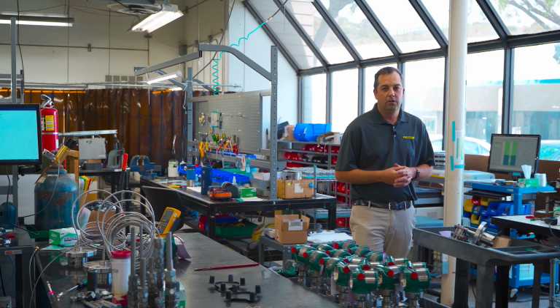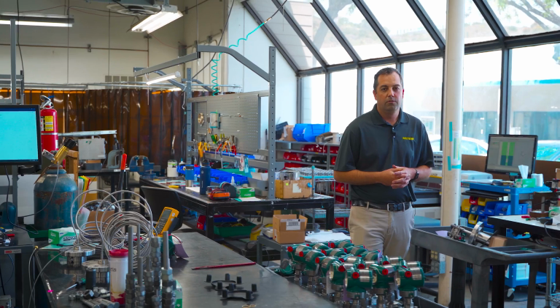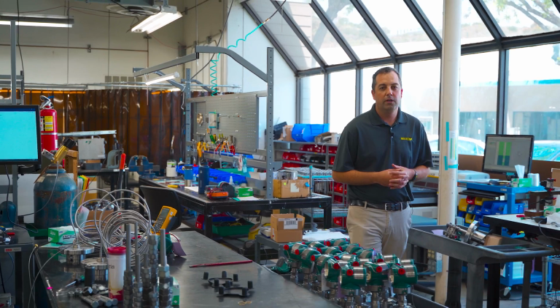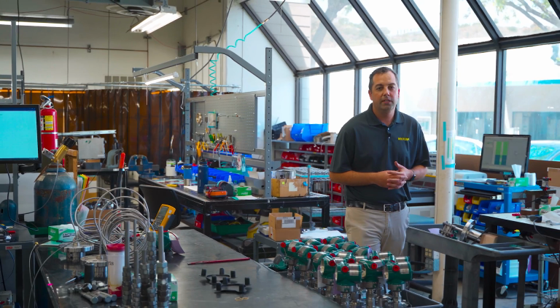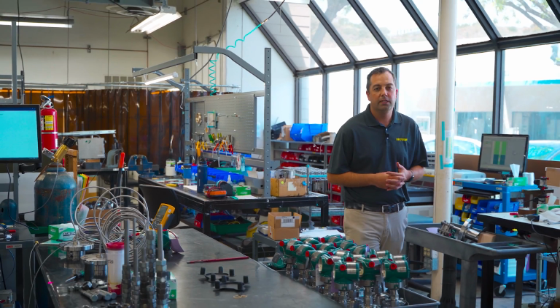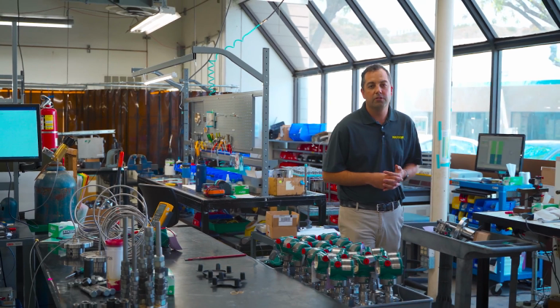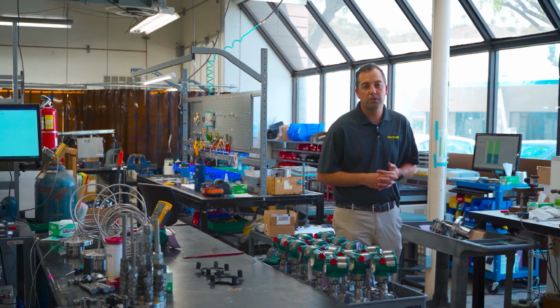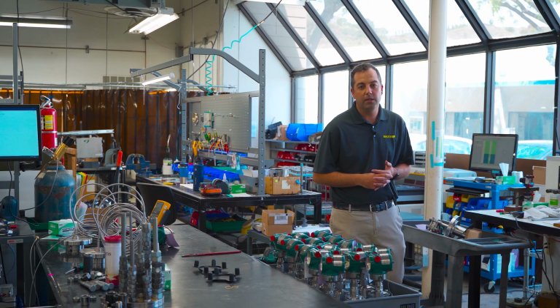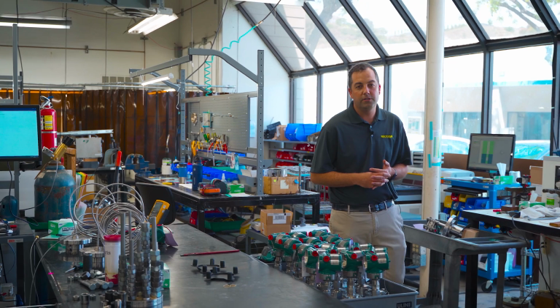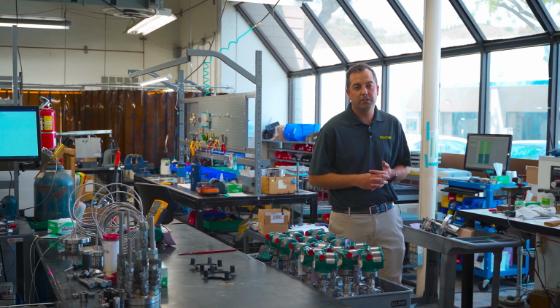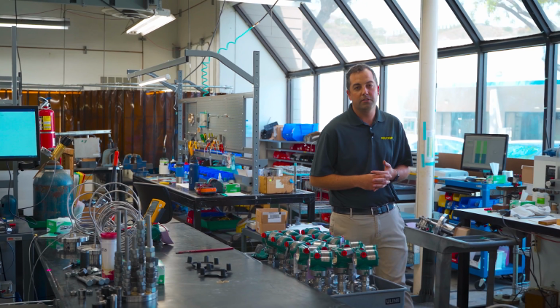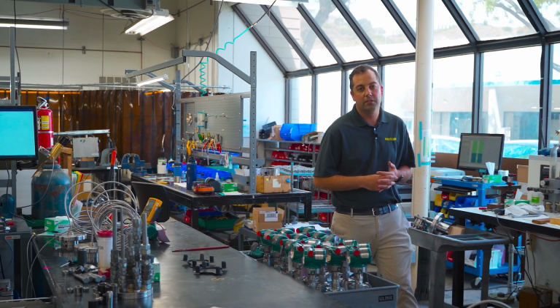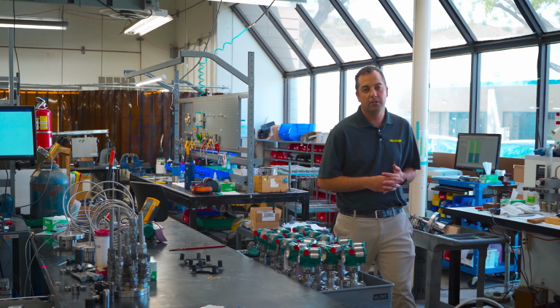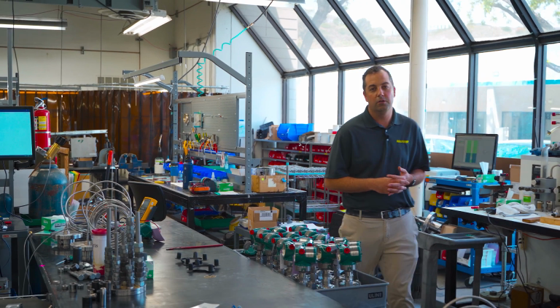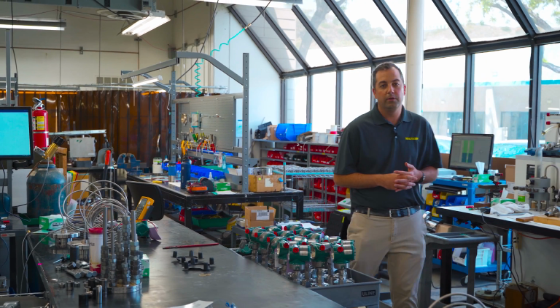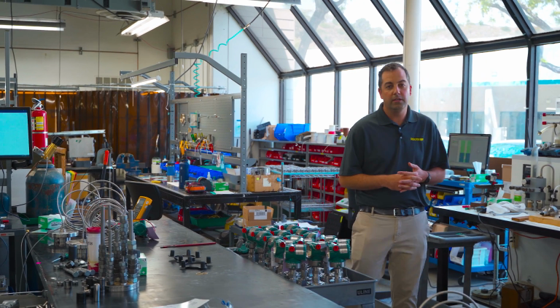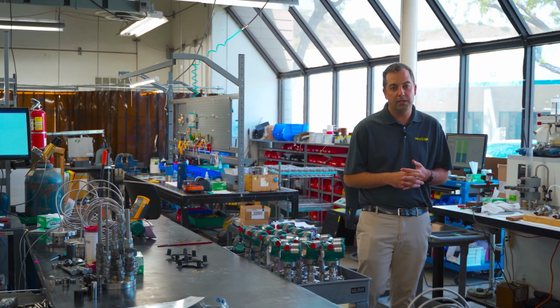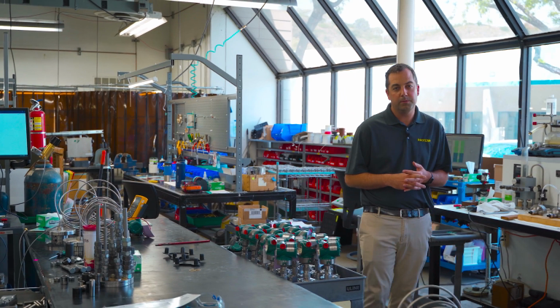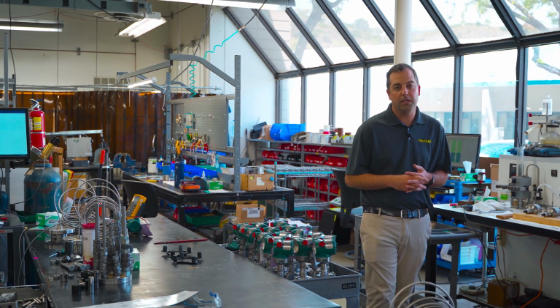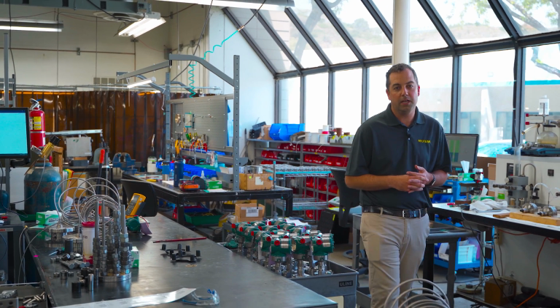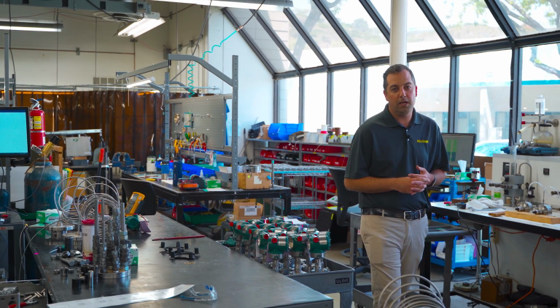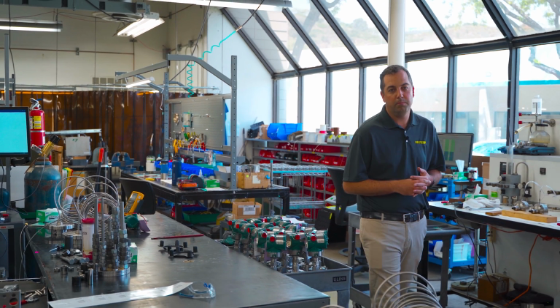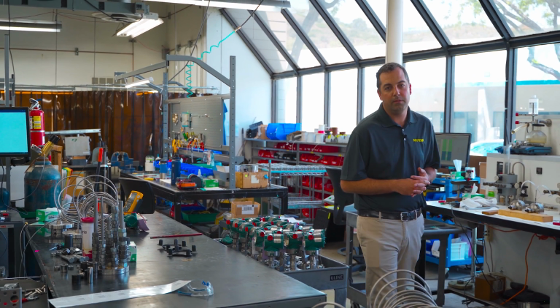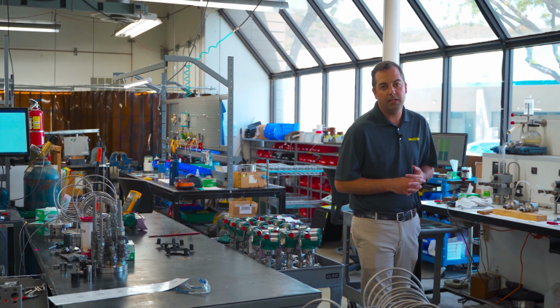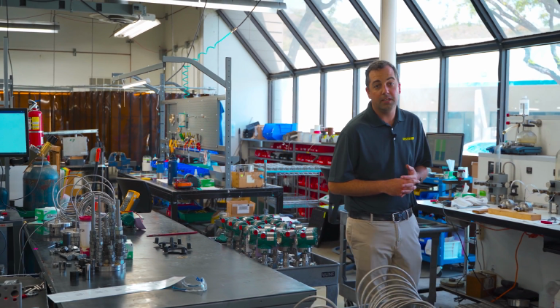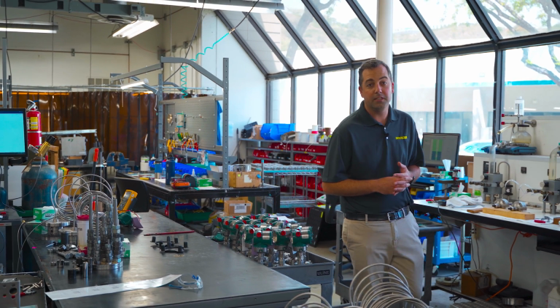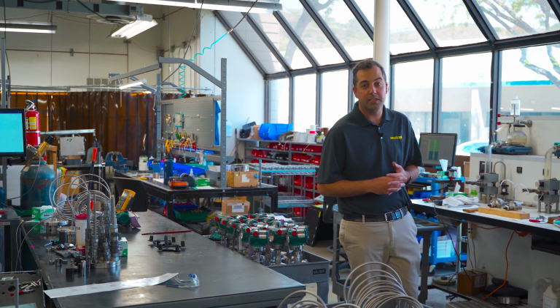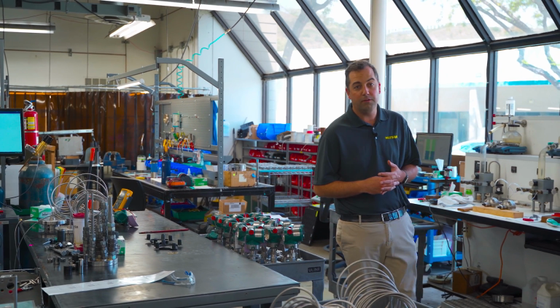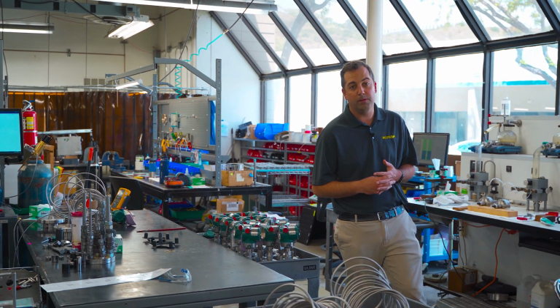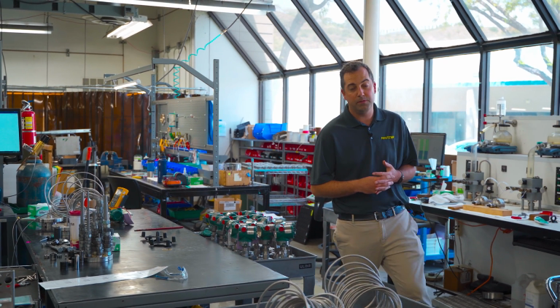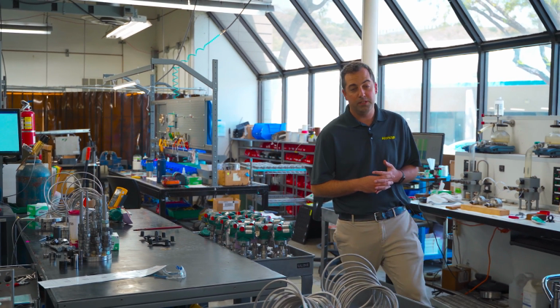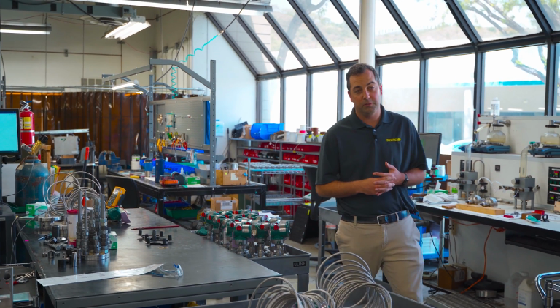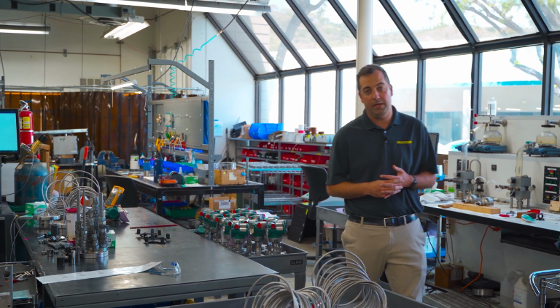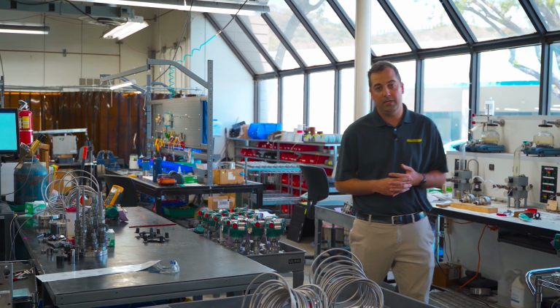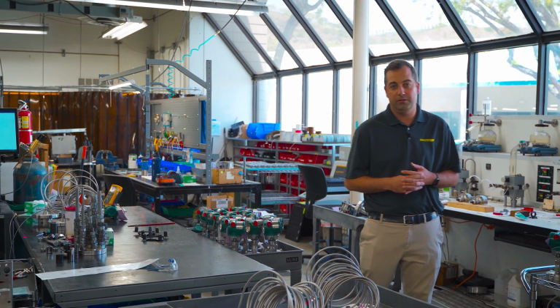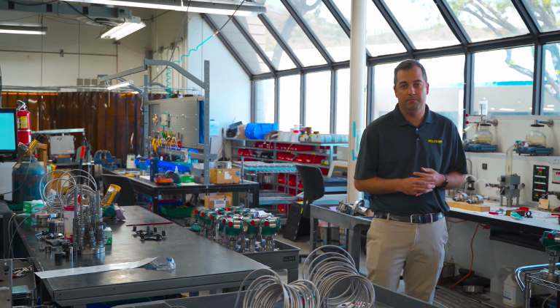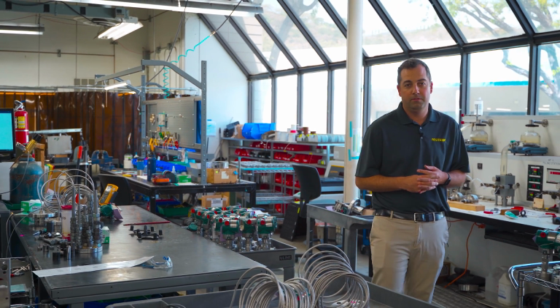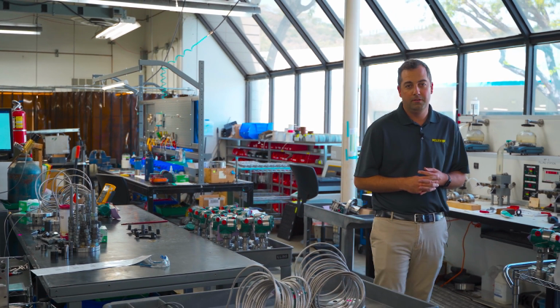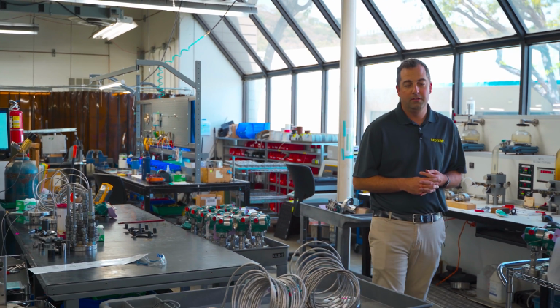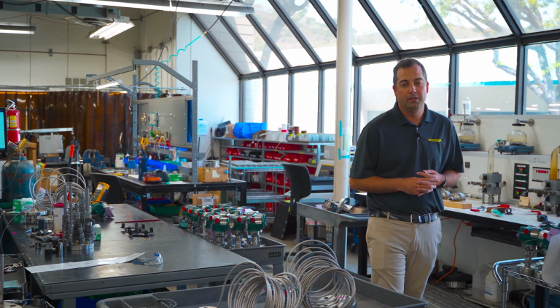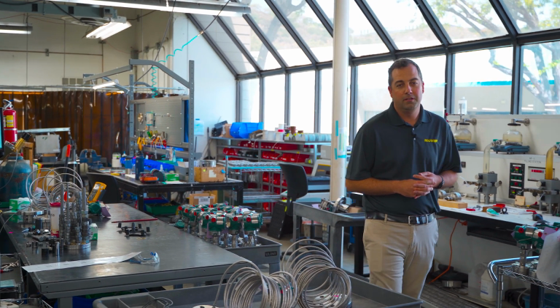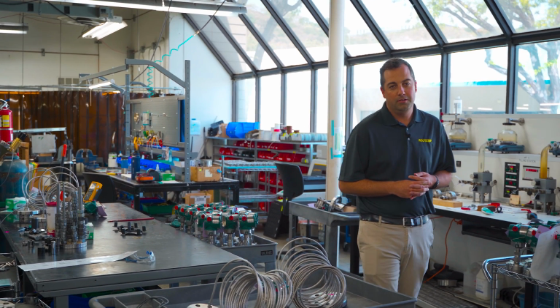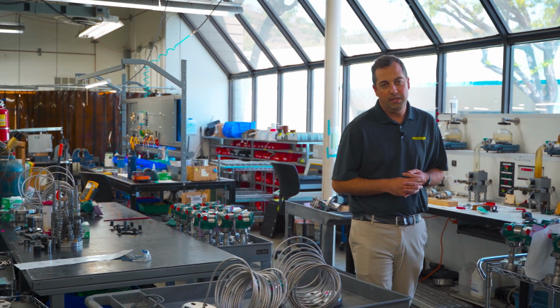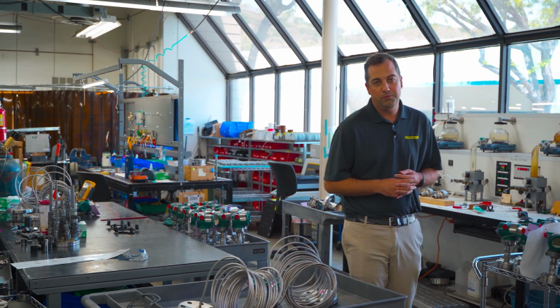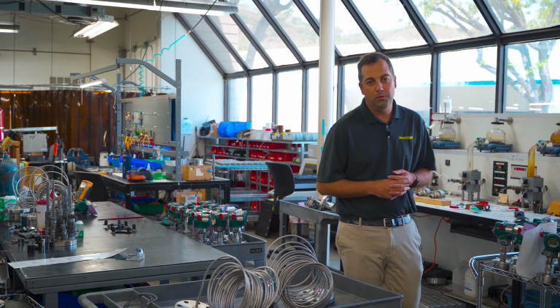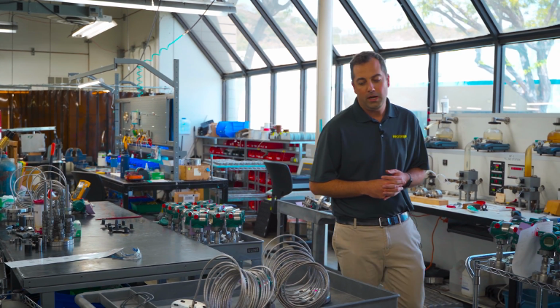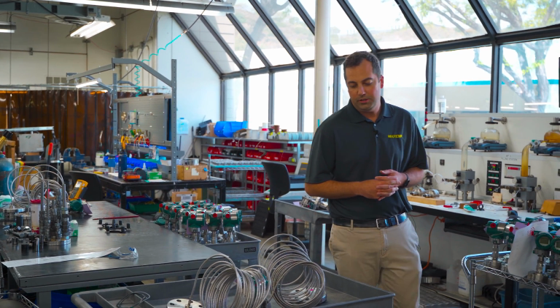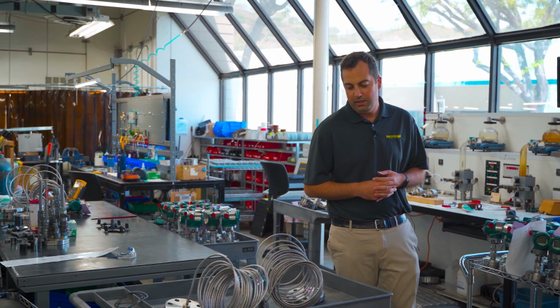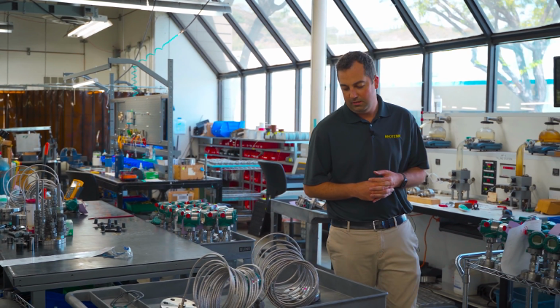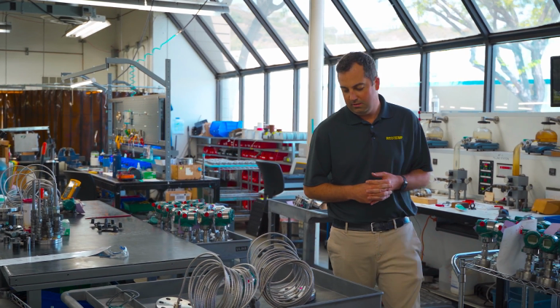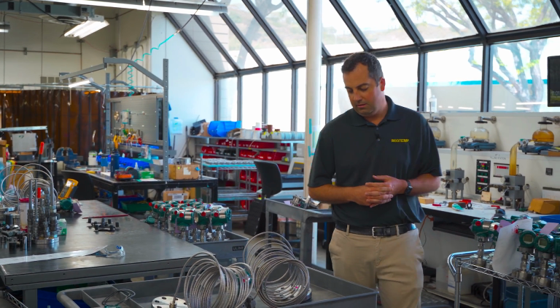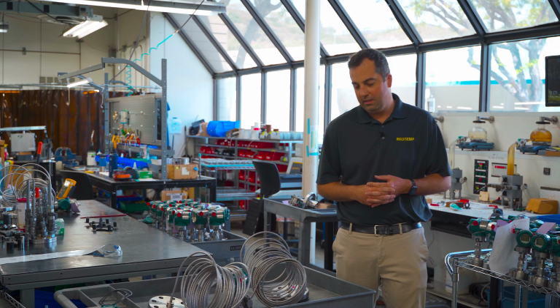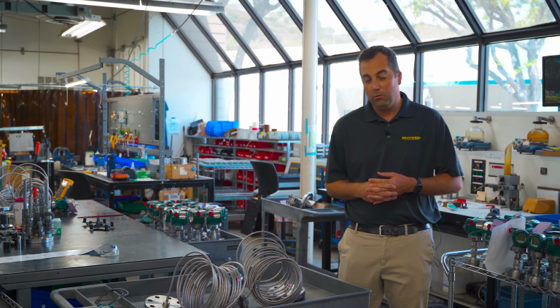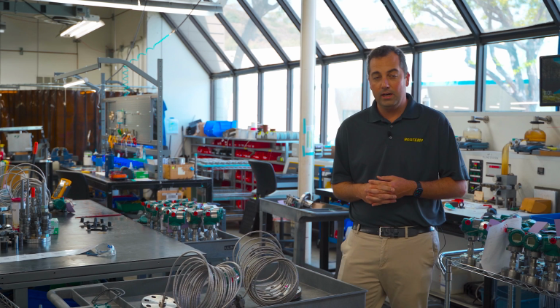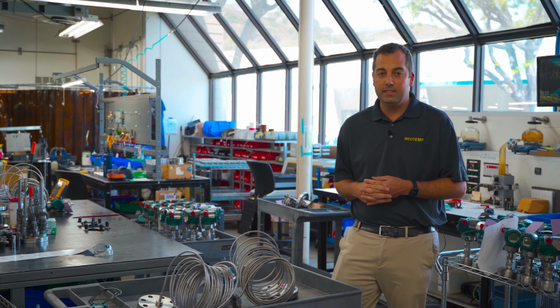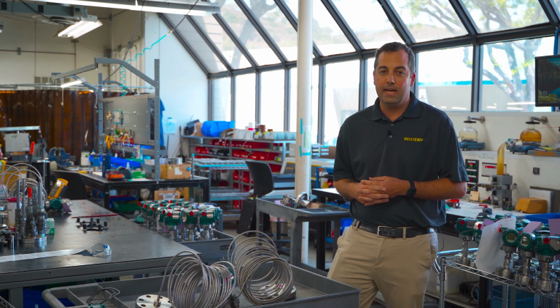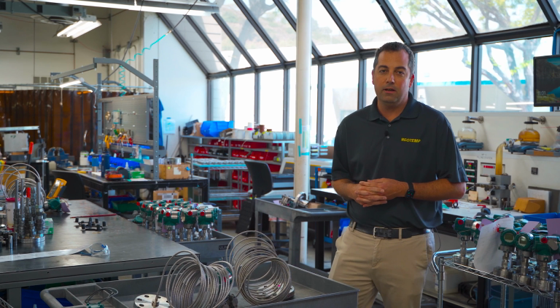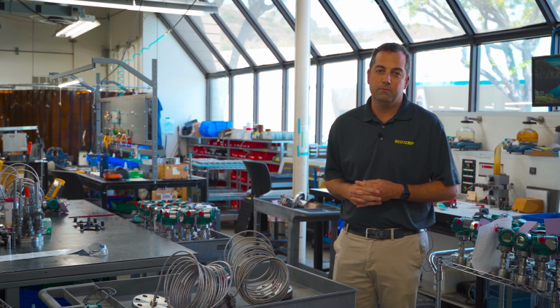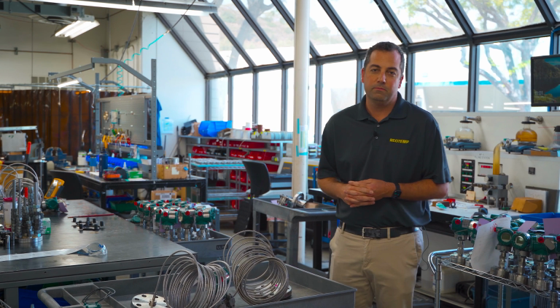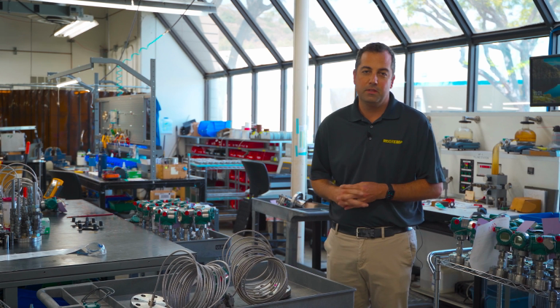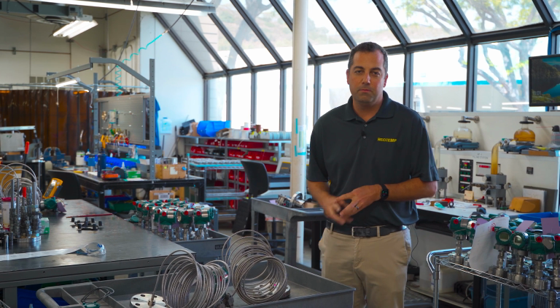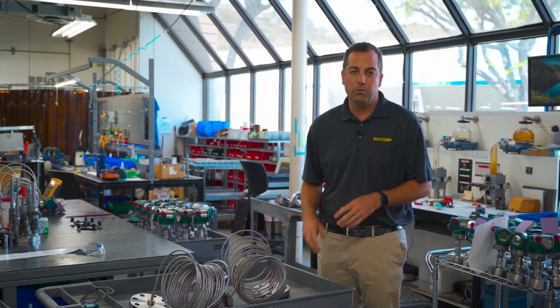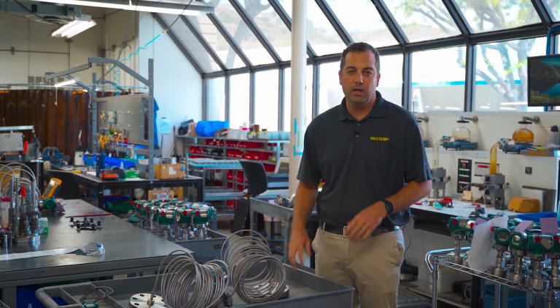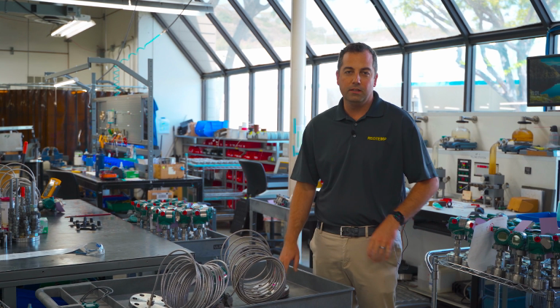For any additional questions, go to RioTemp.com and click the diaphragm seals page. Thanks for watching, and when in doubt, keep it welded.